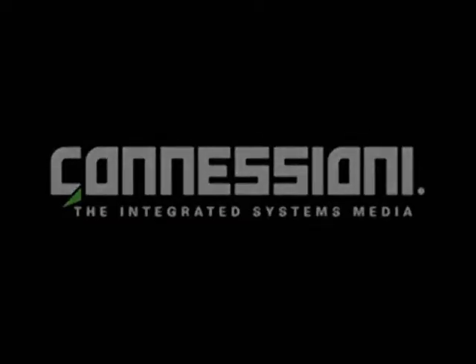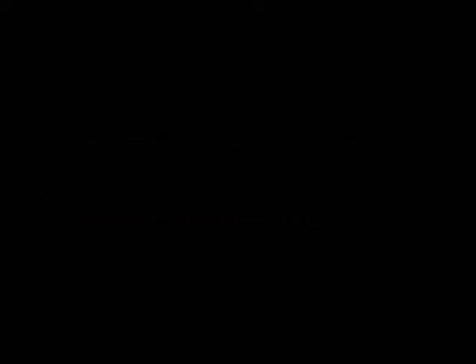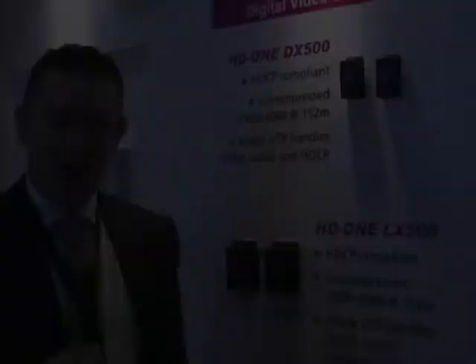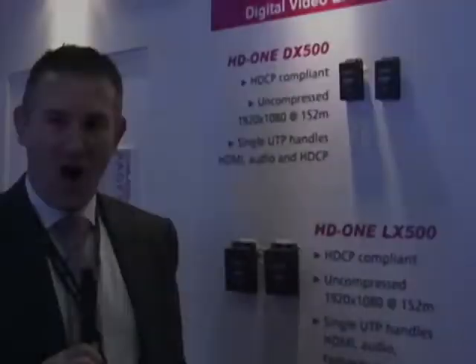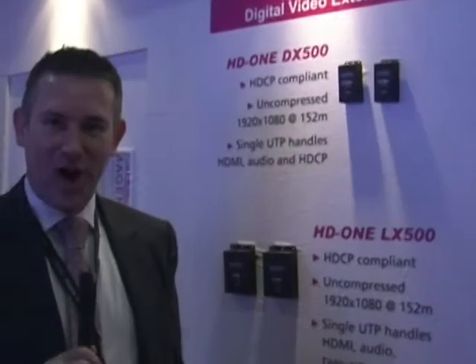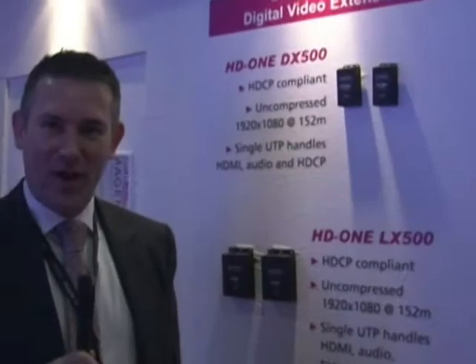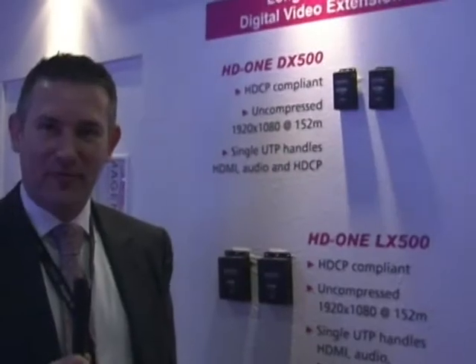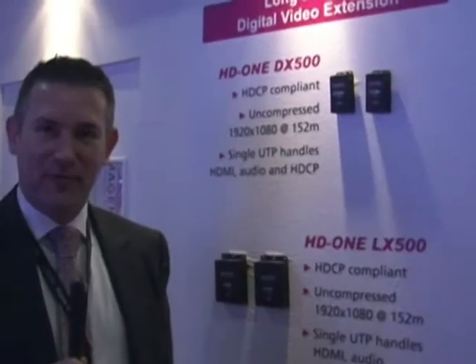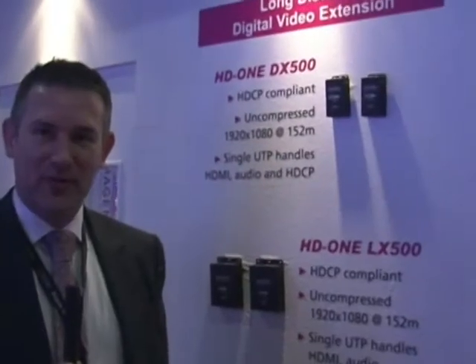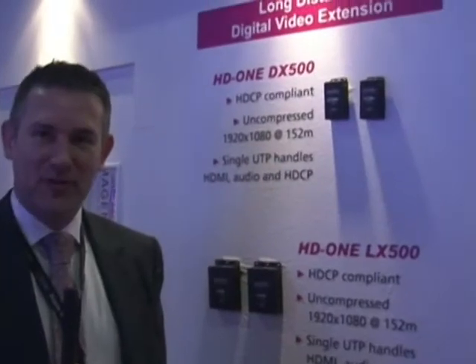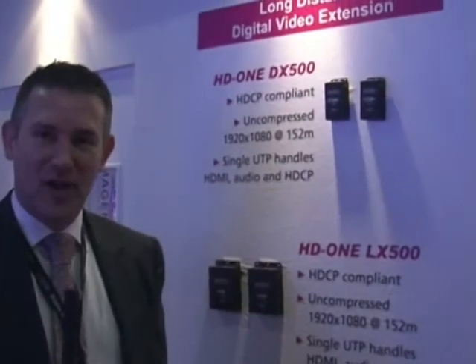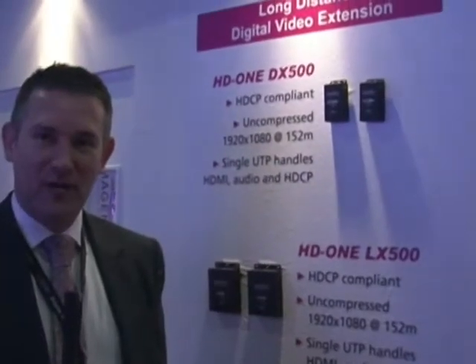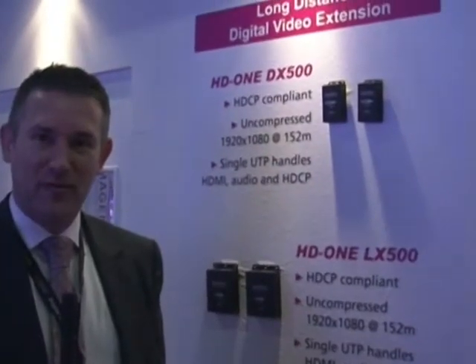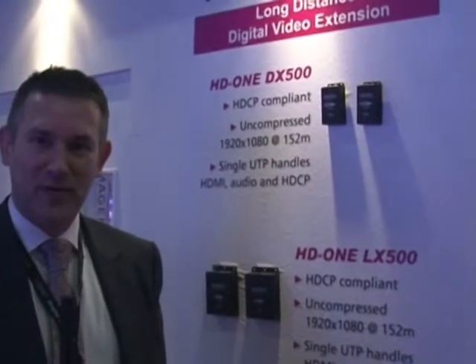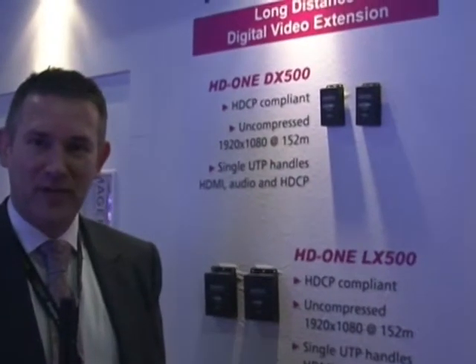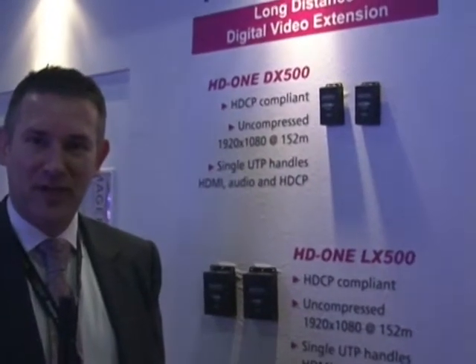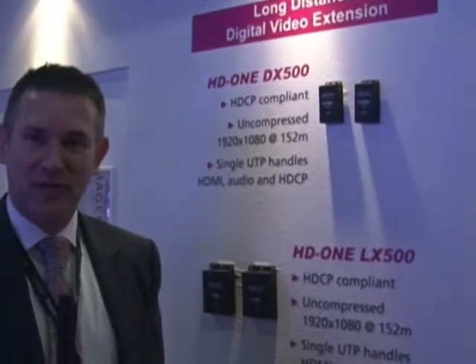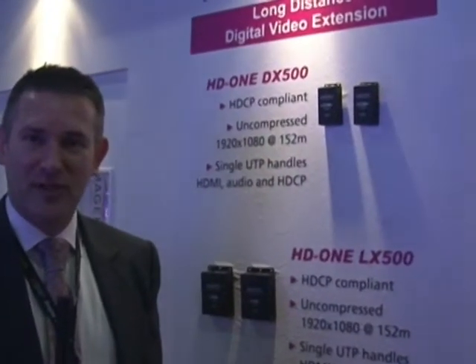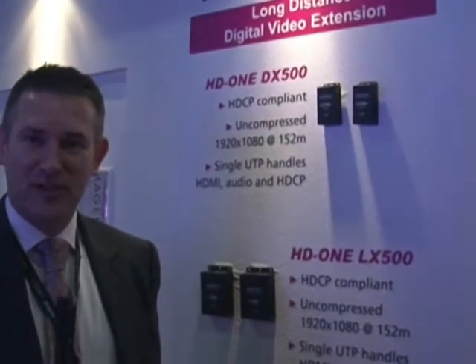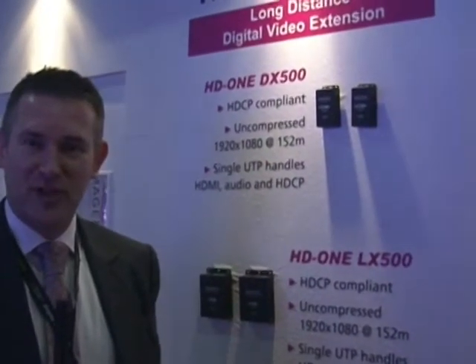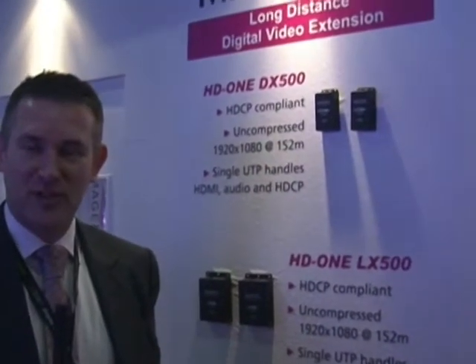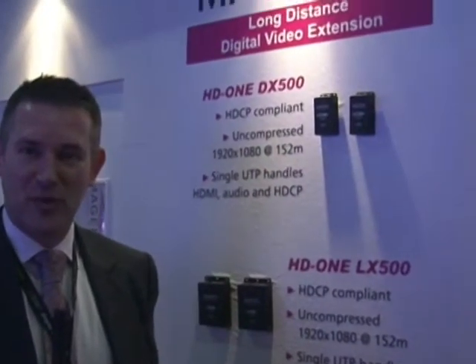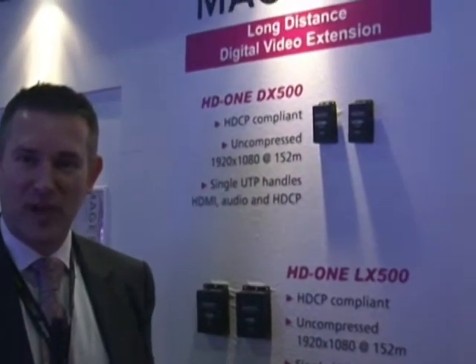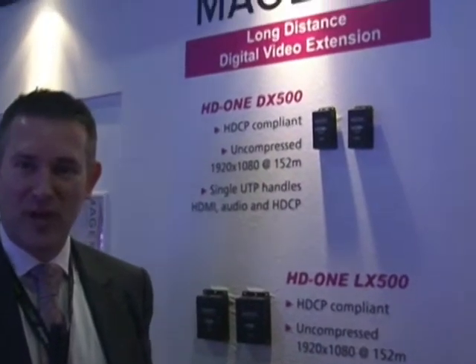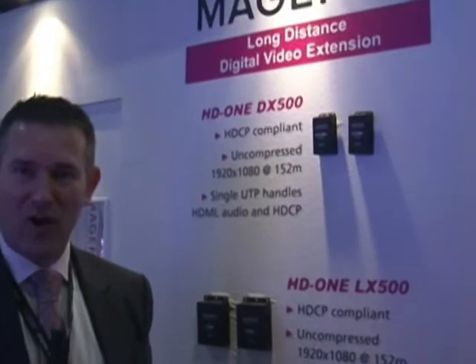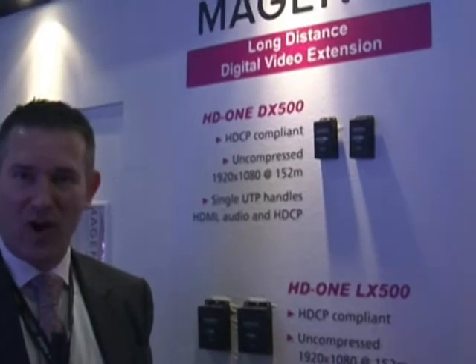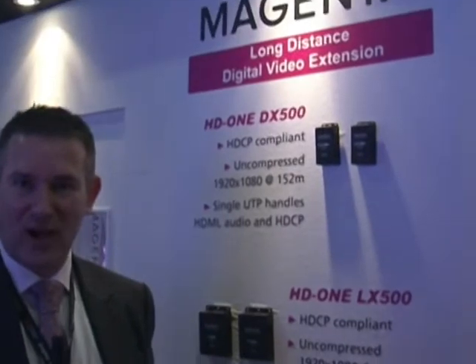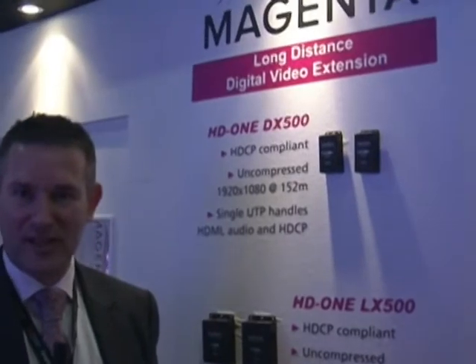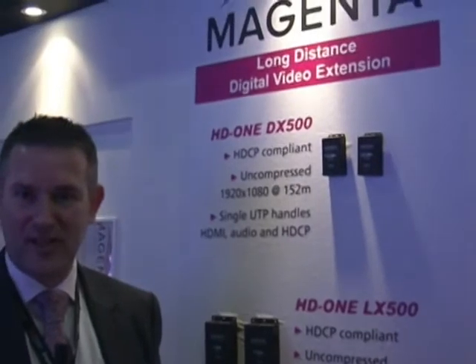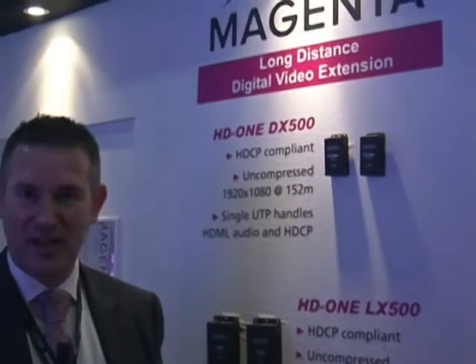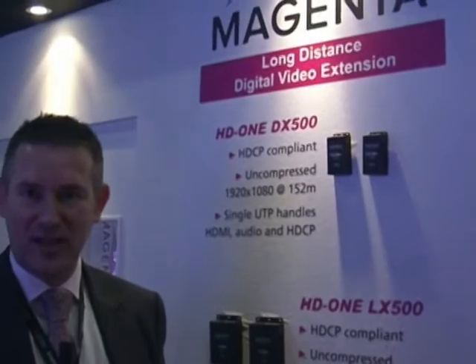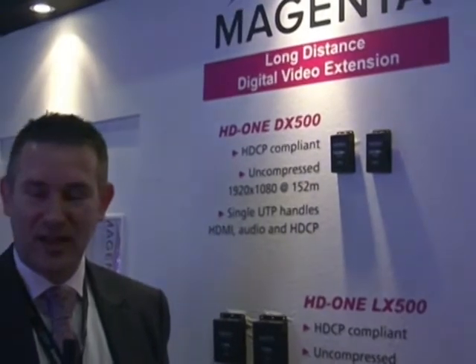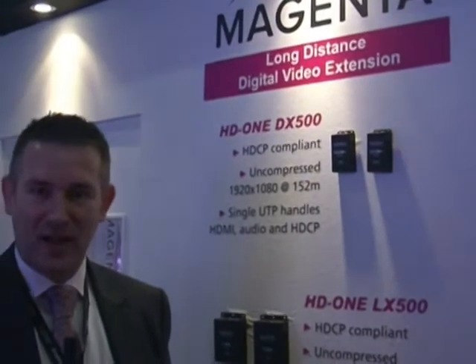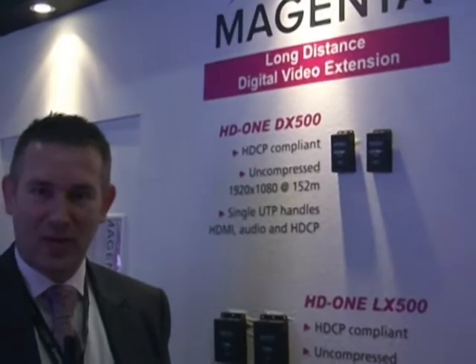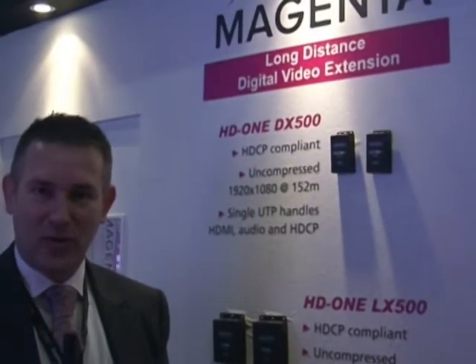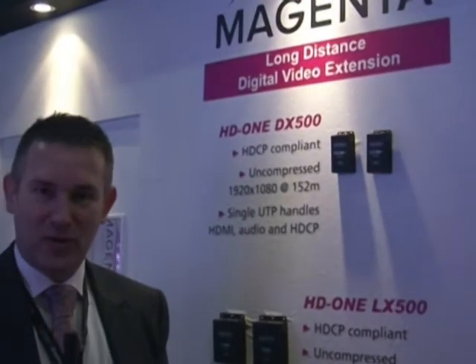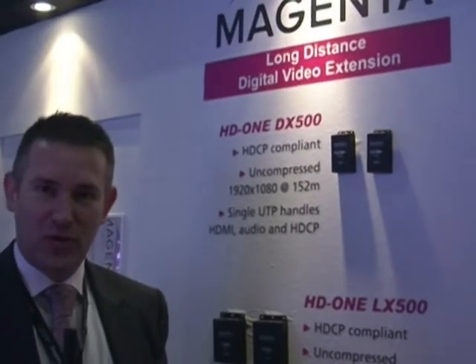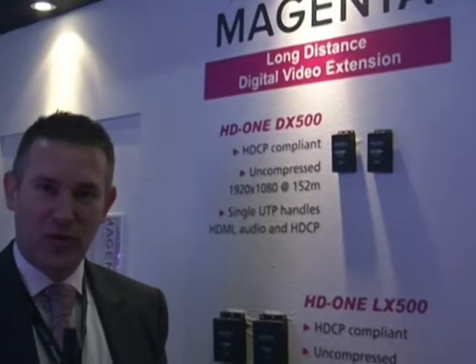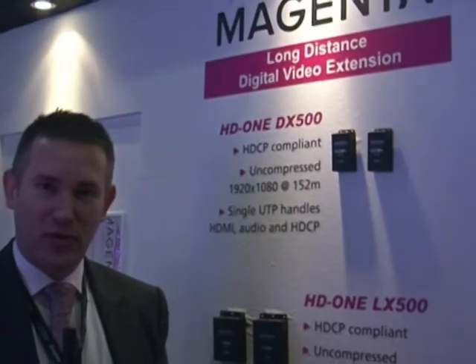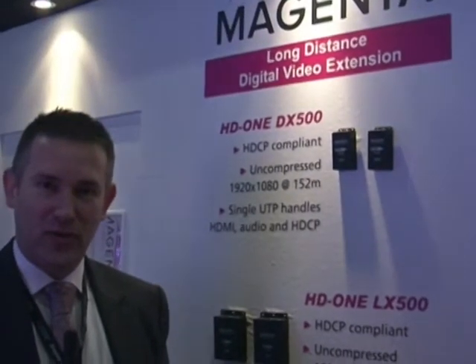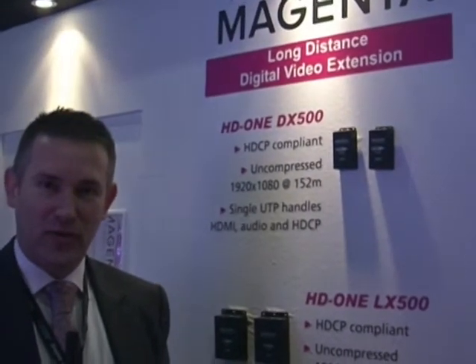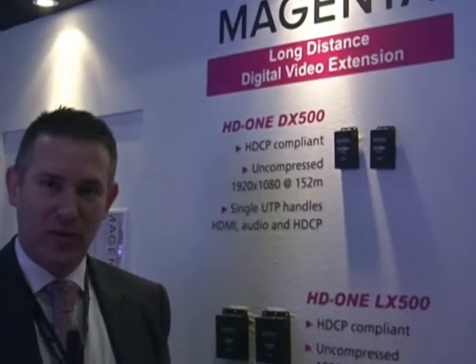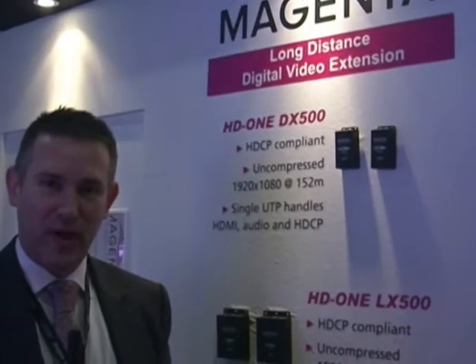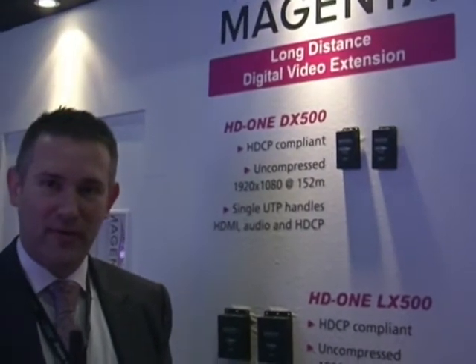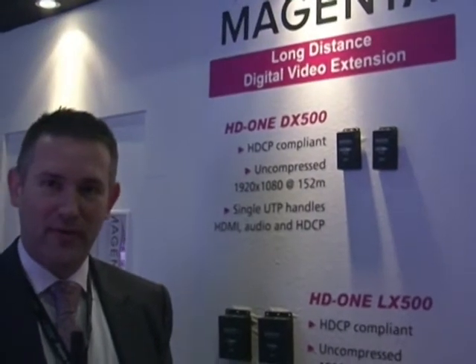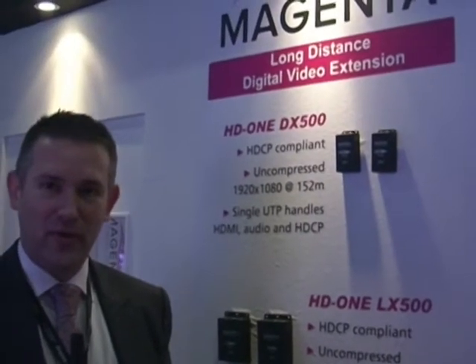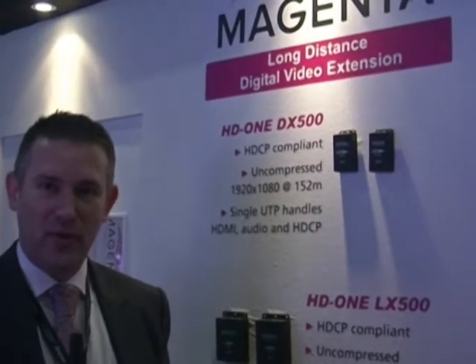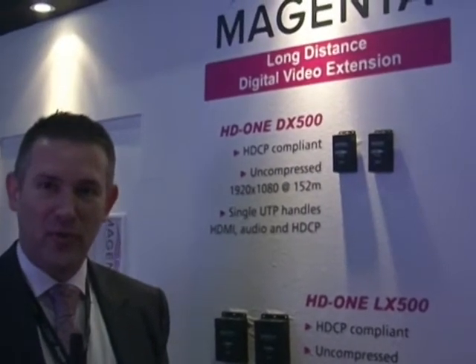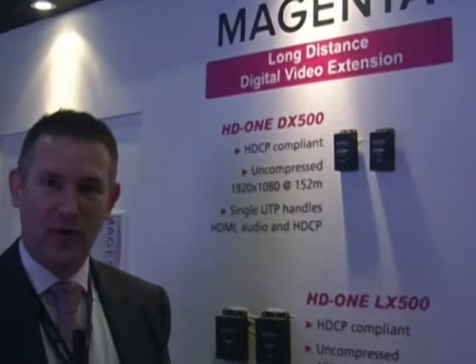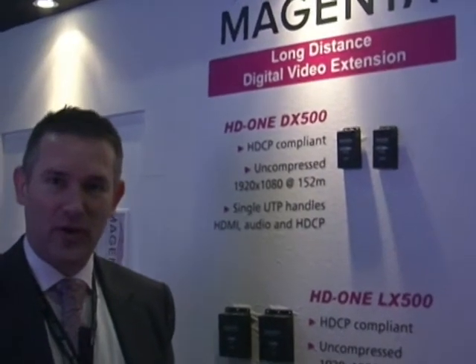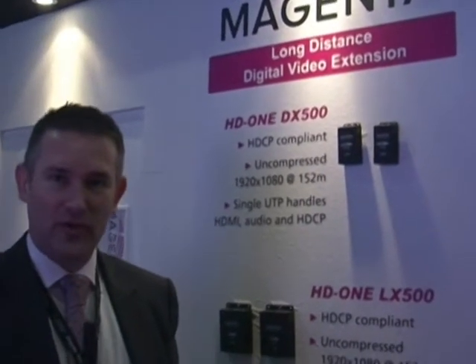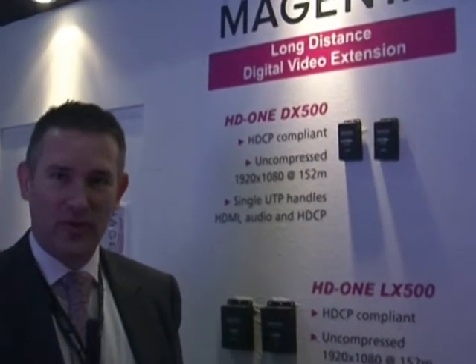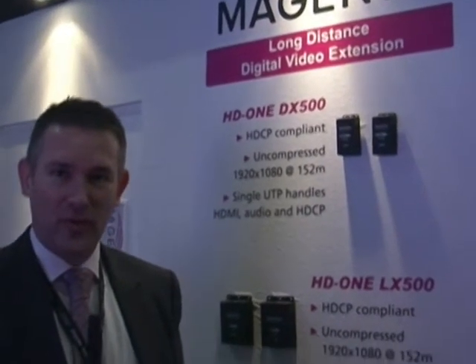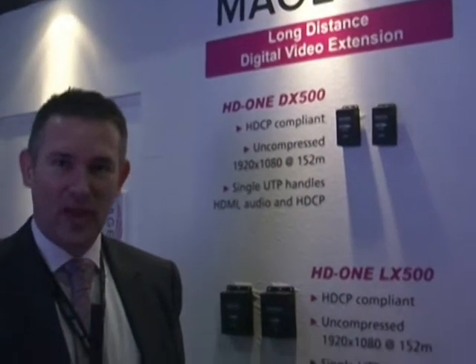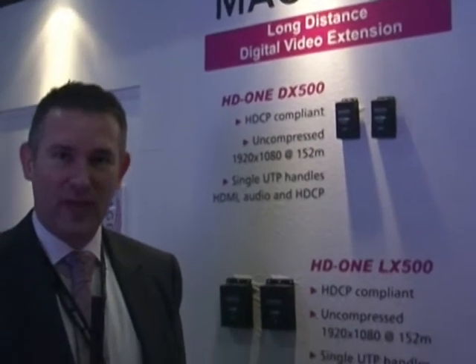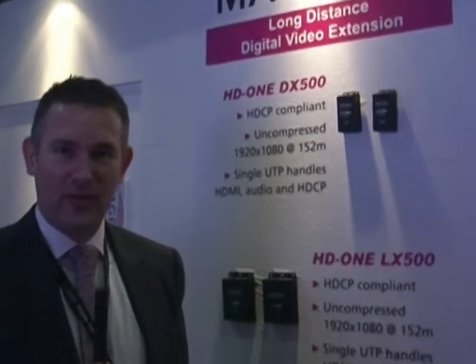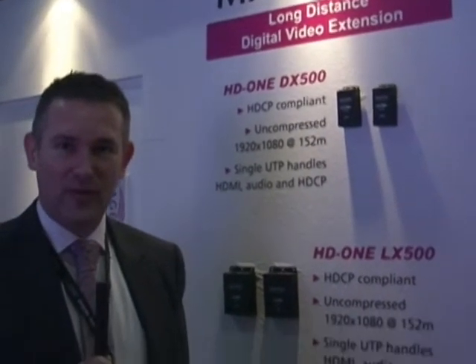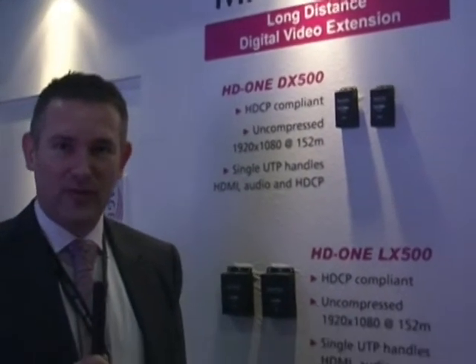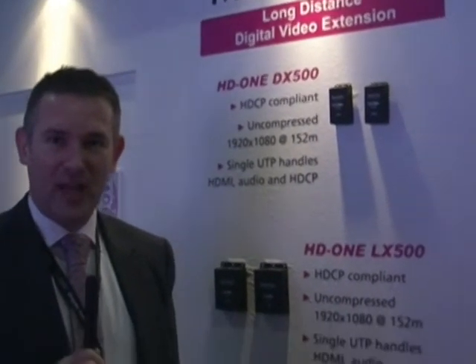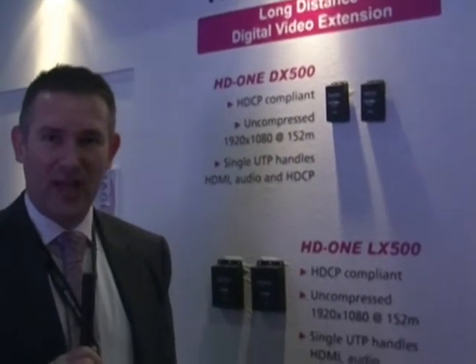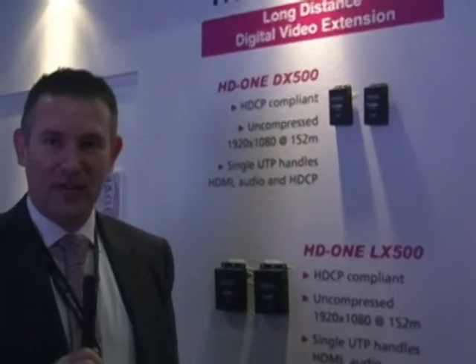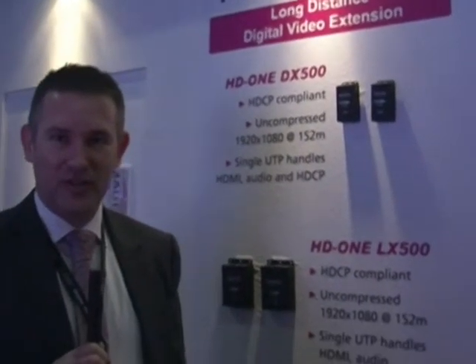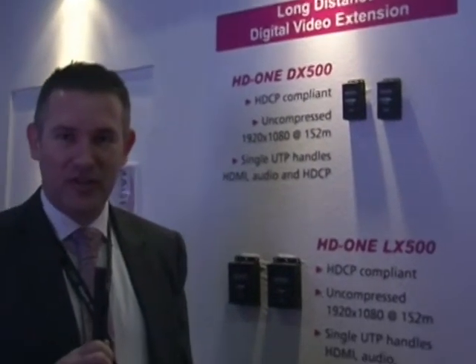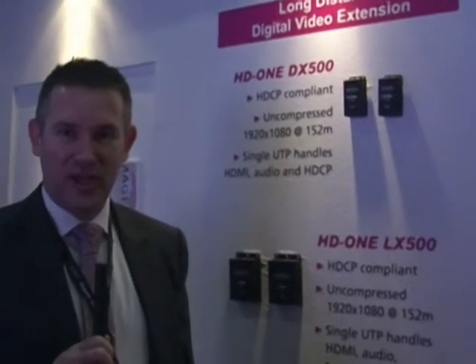Hi, I'm Phil Starling from Magenta Research and we're here at ISE. I'm going to talk you through a few new products that we have on the stand this year.